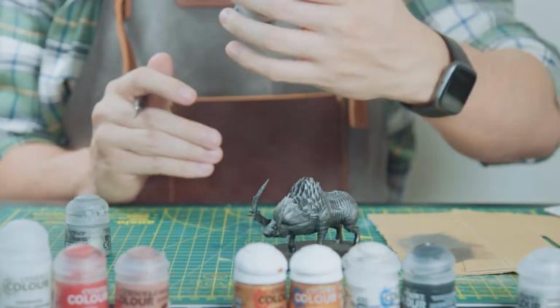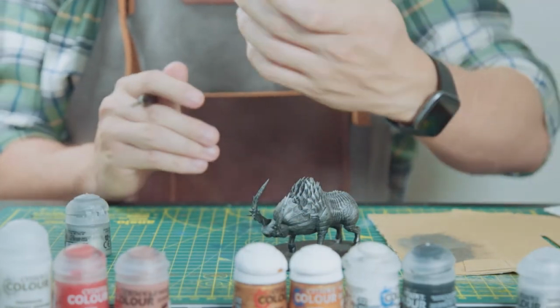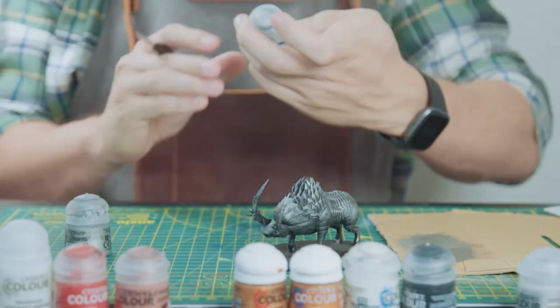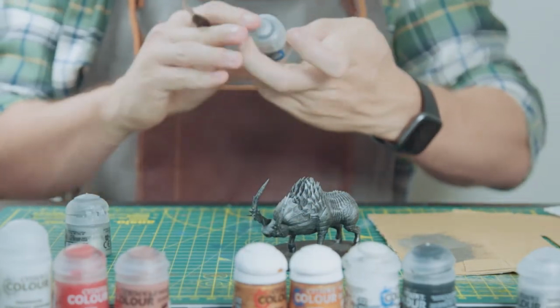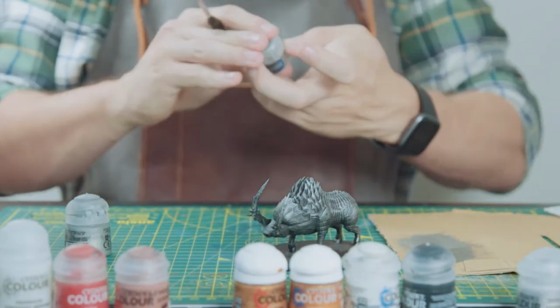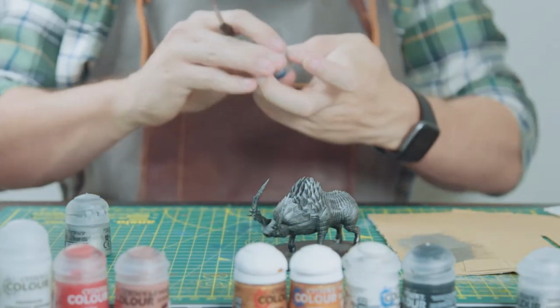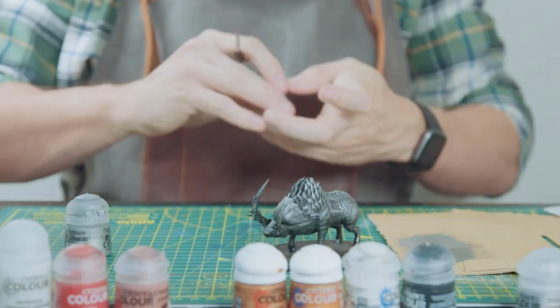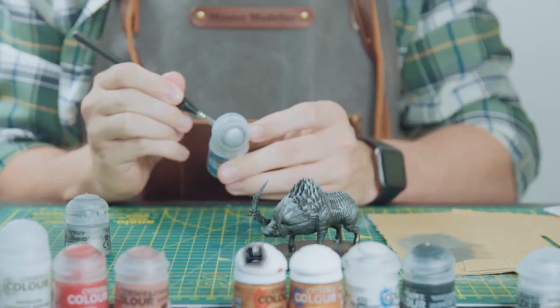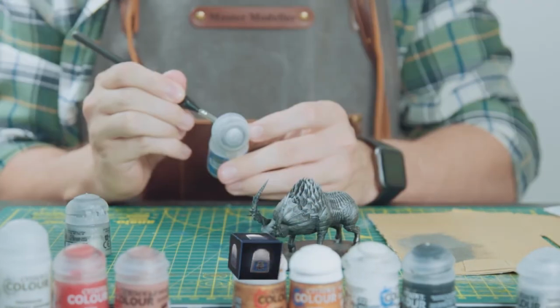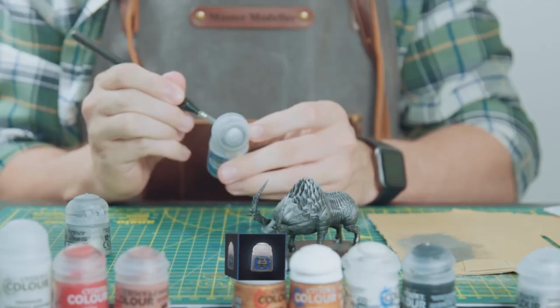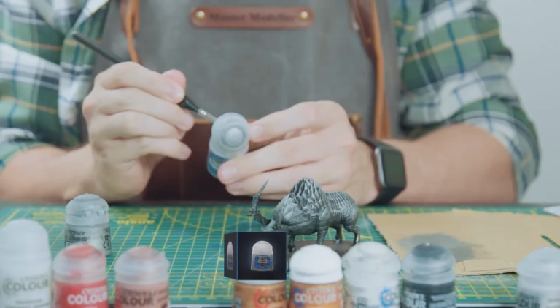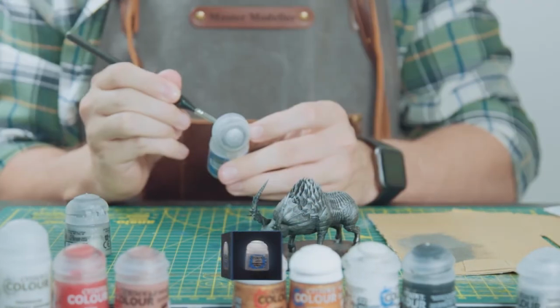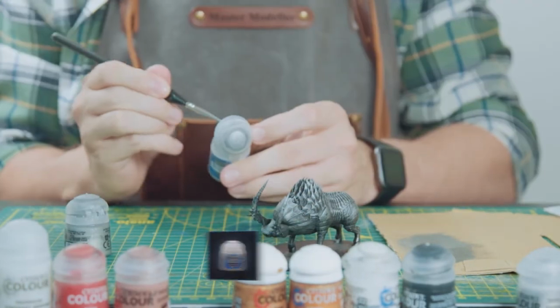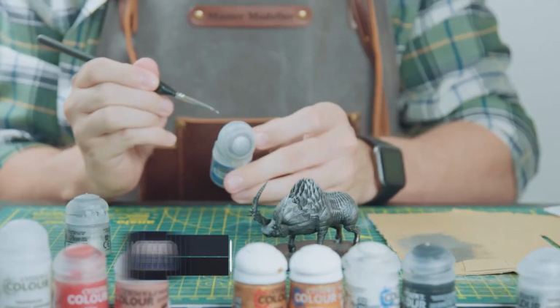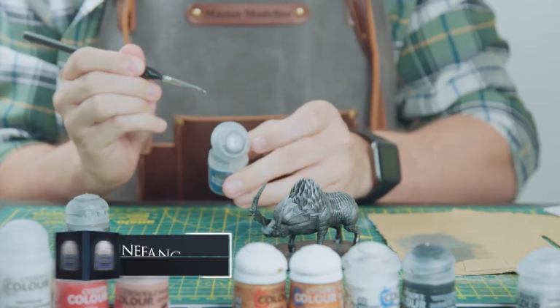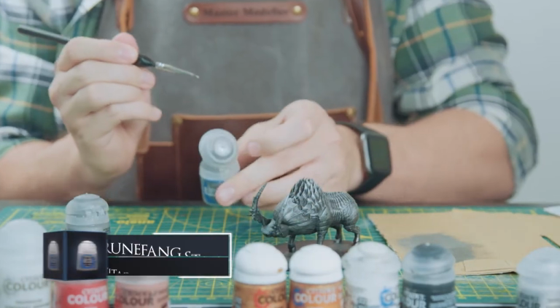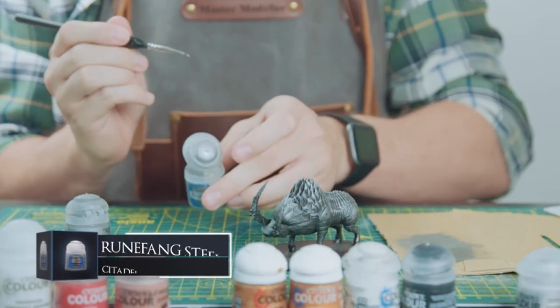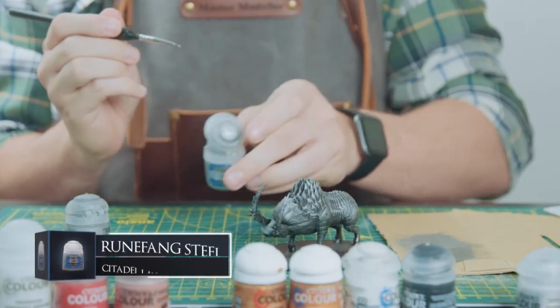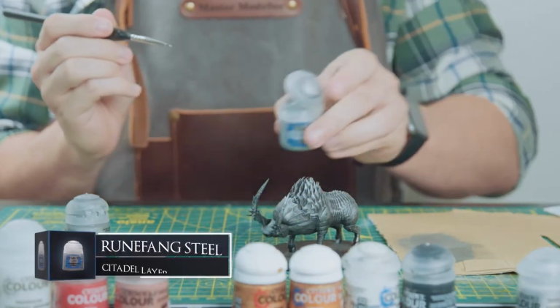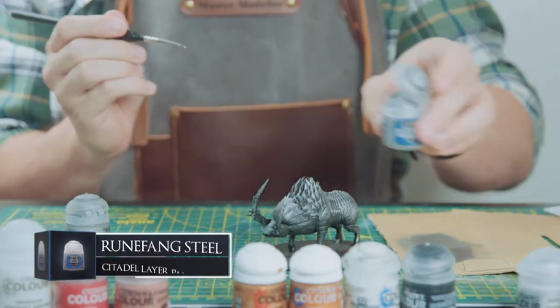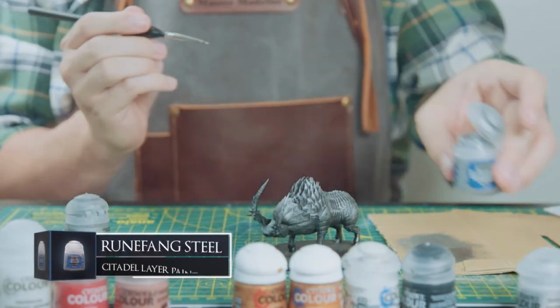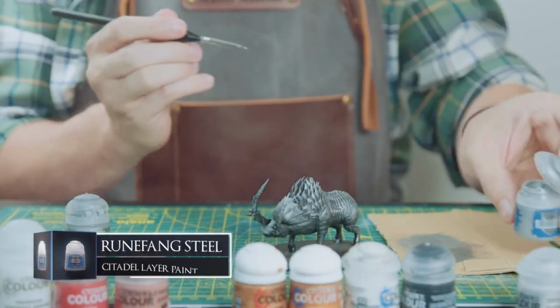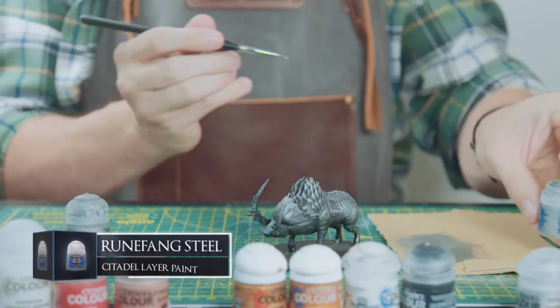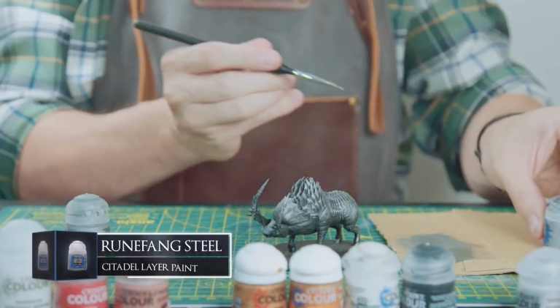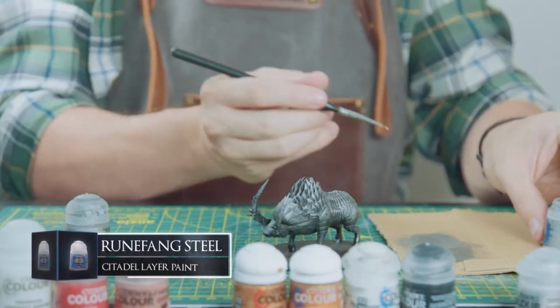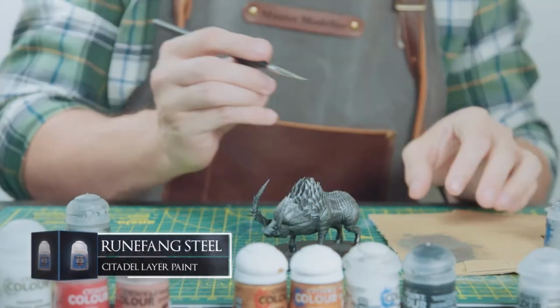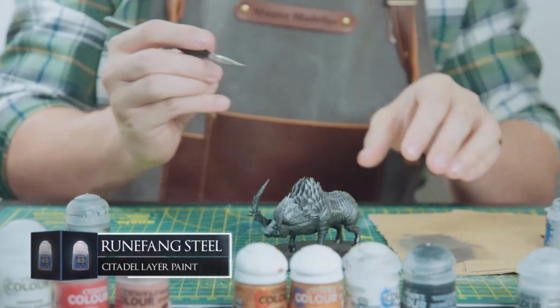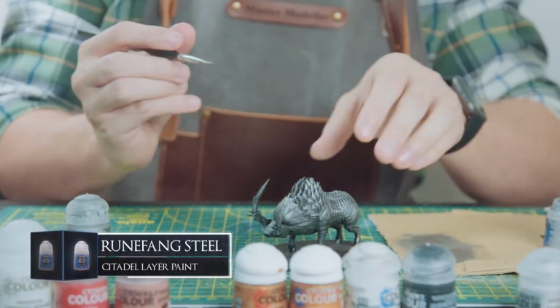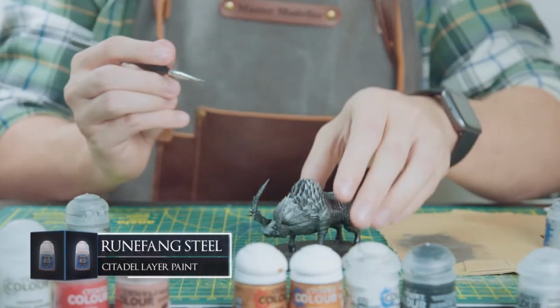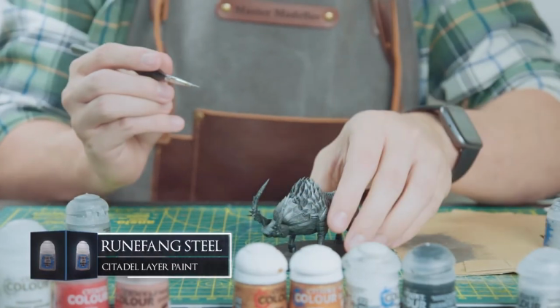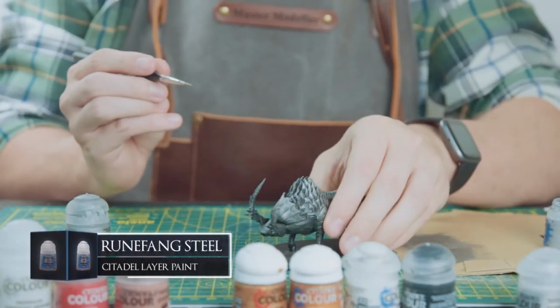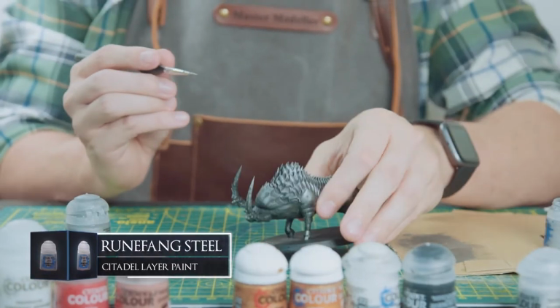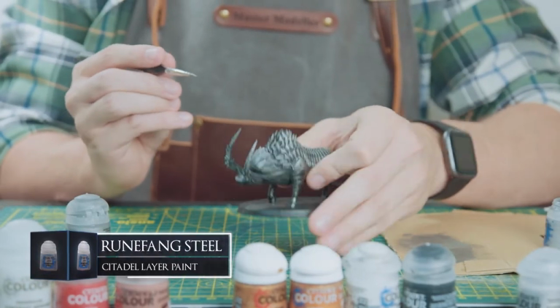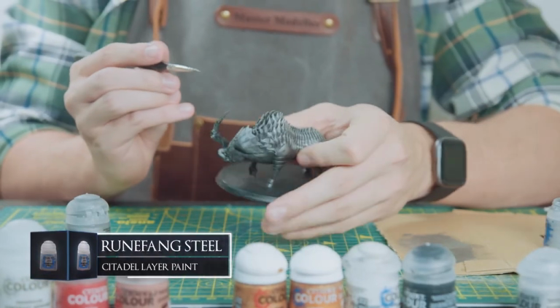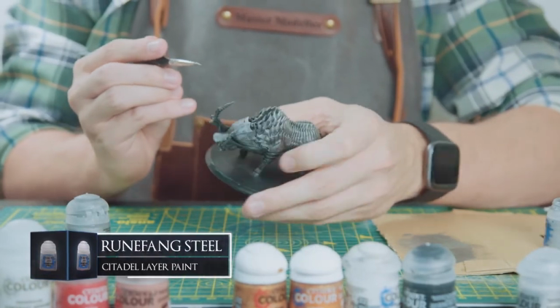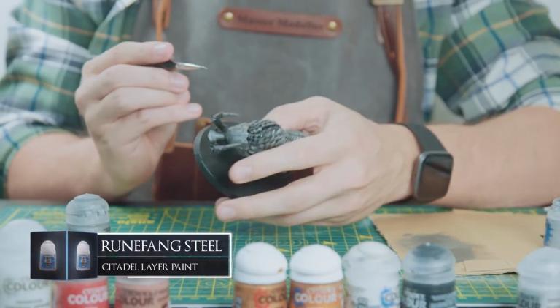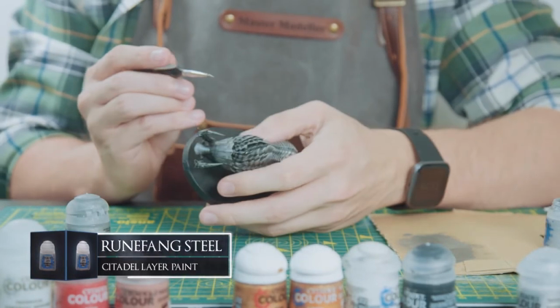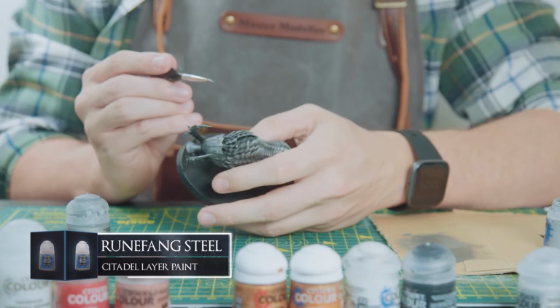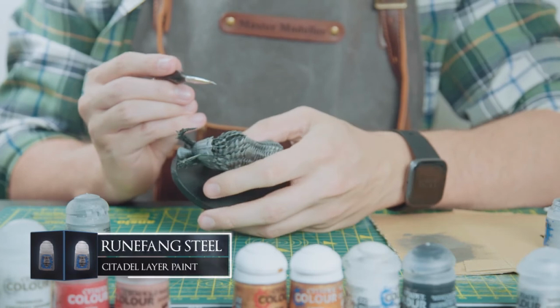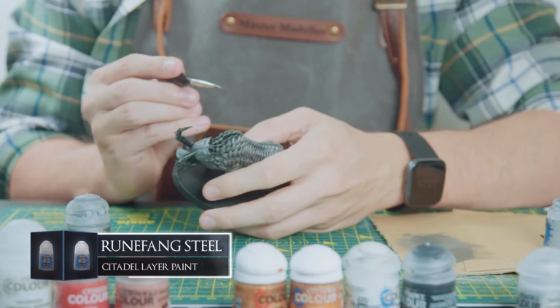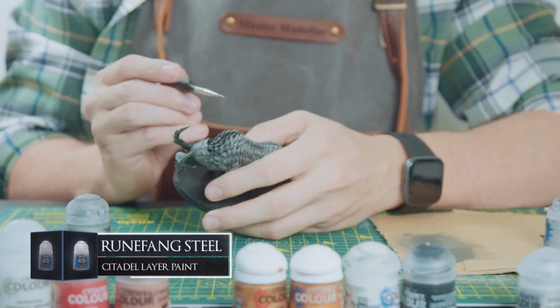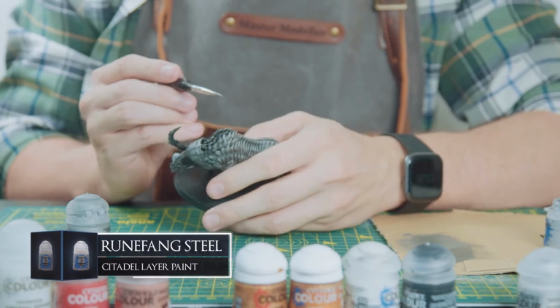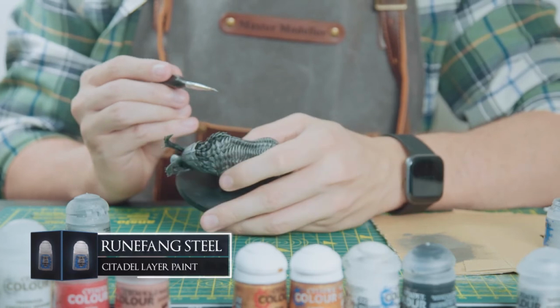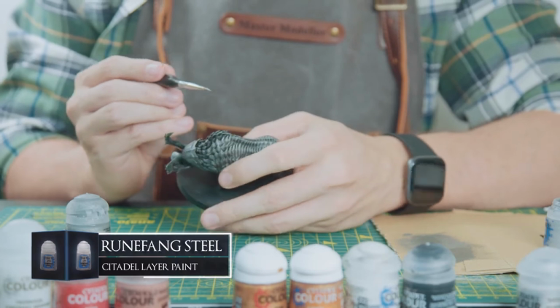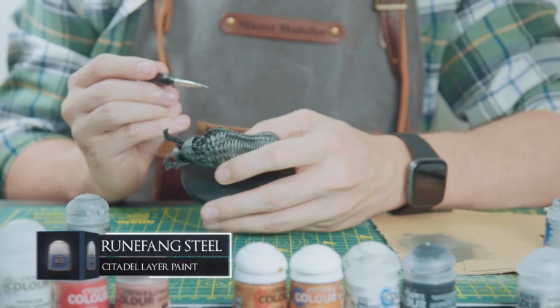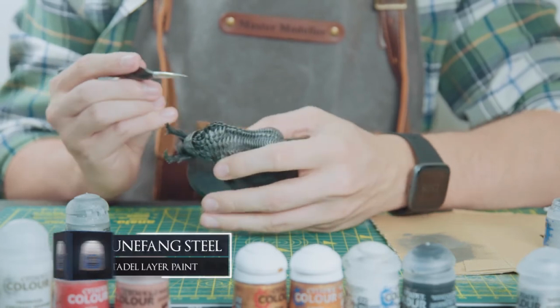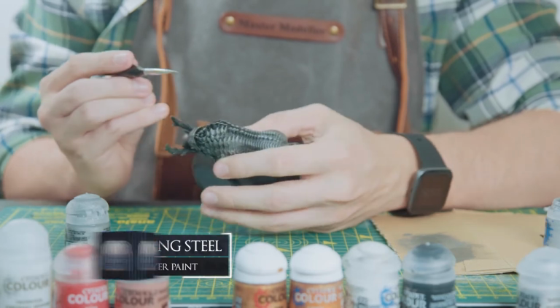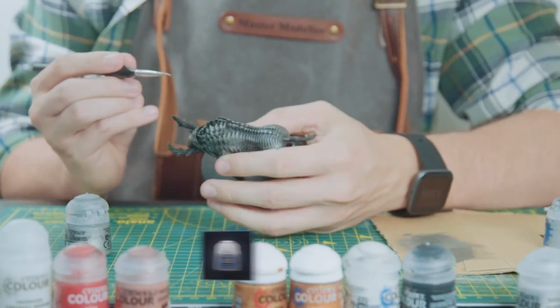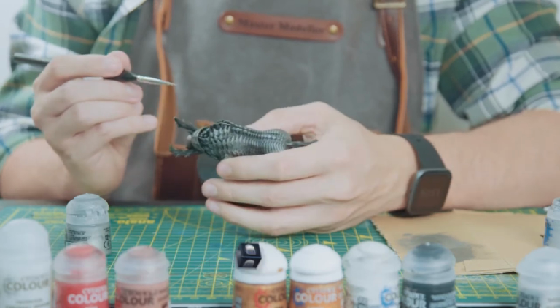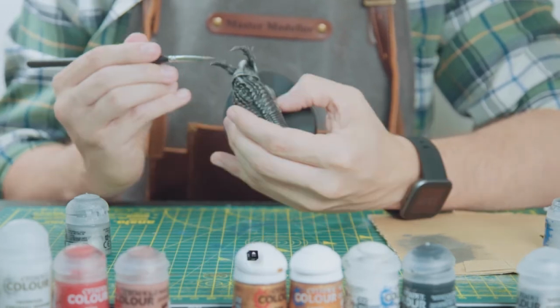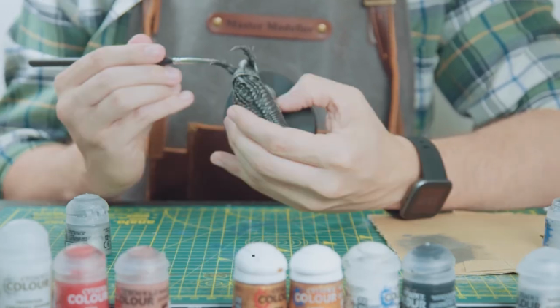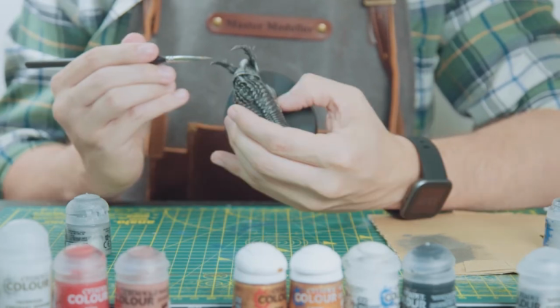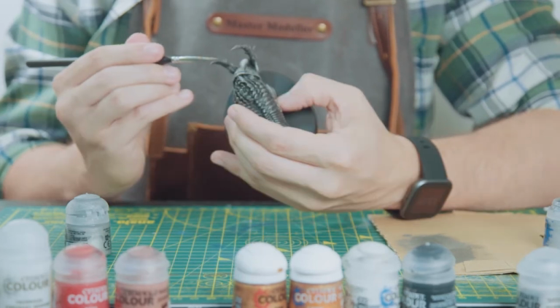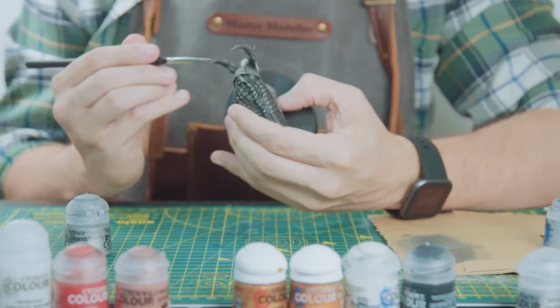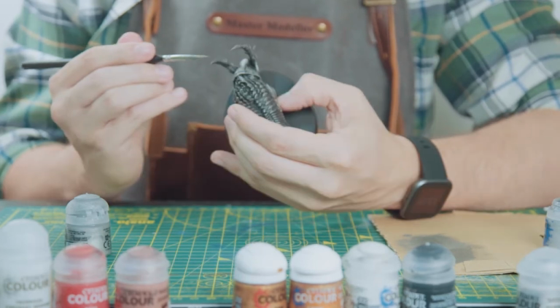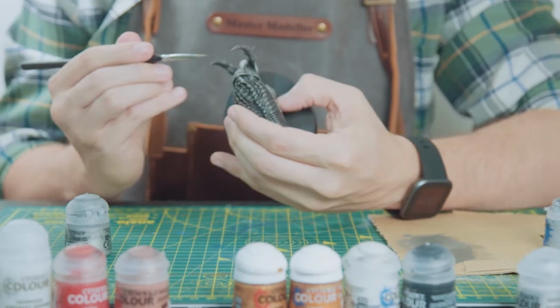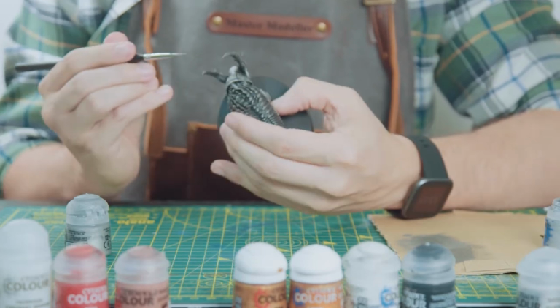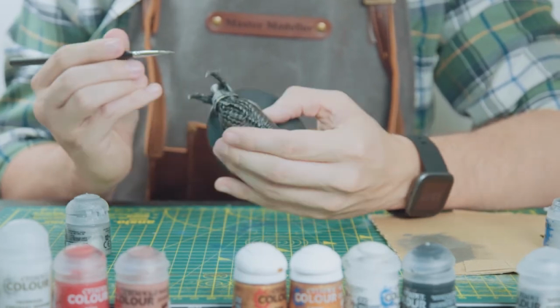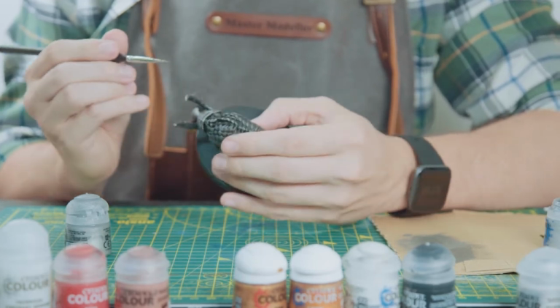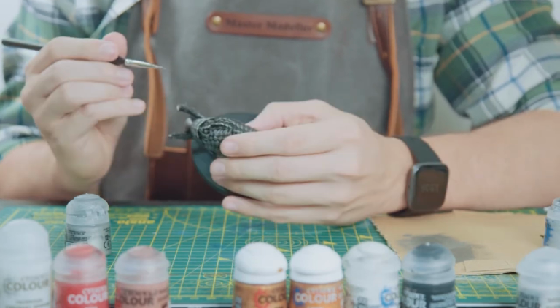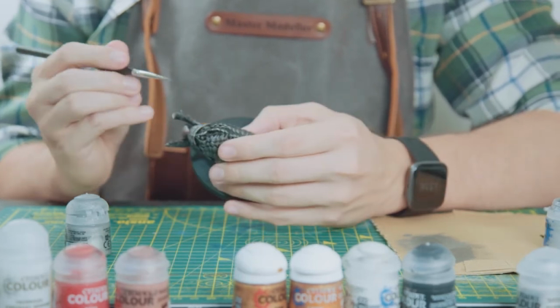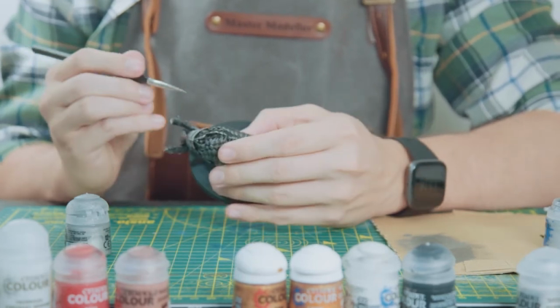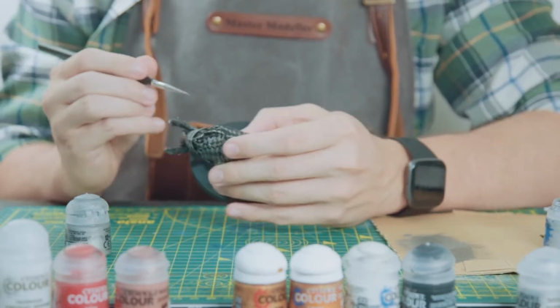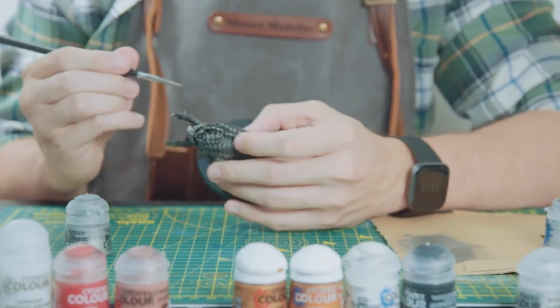I'm just going to use some Runefang Steel and a small layer brush to edge highlight some brighter metallics to the armour edges.